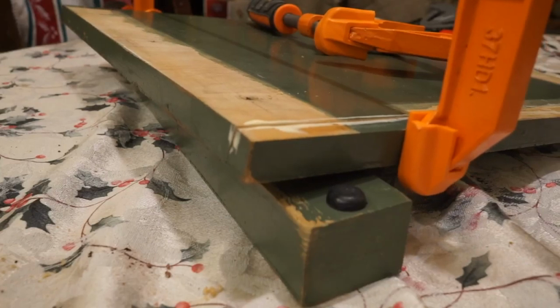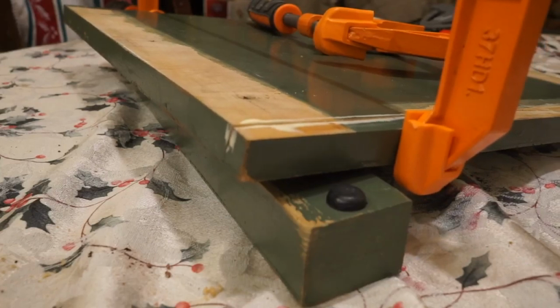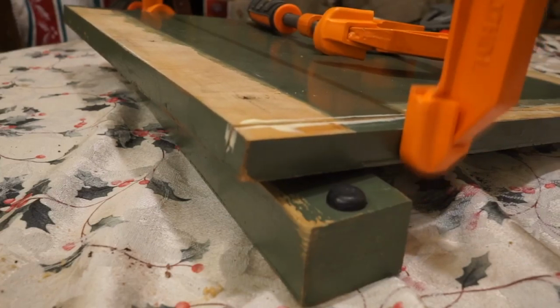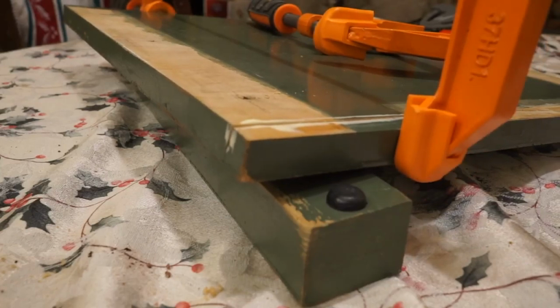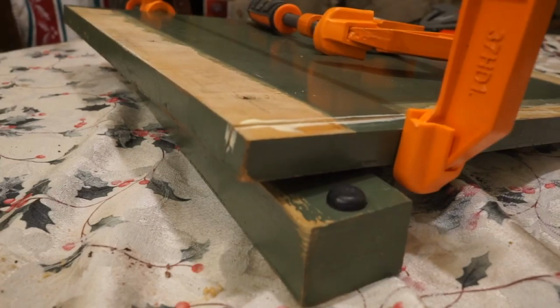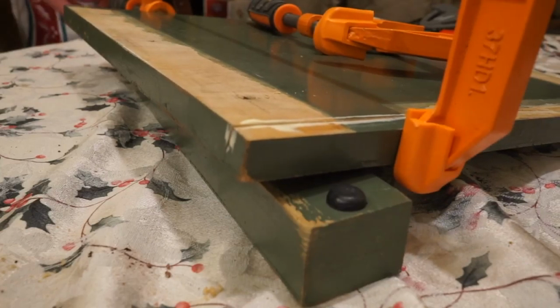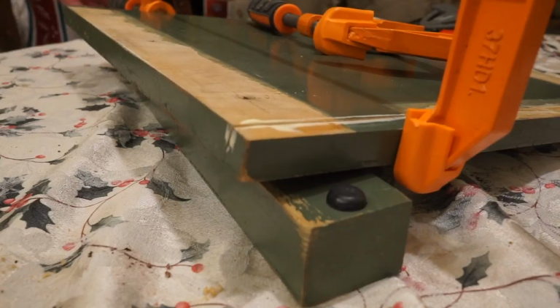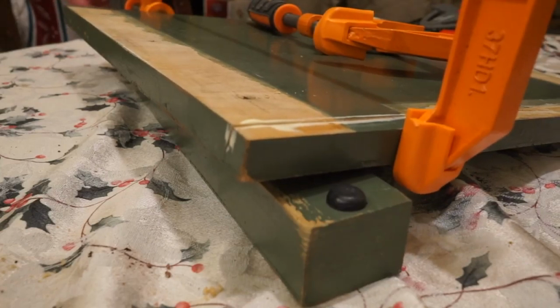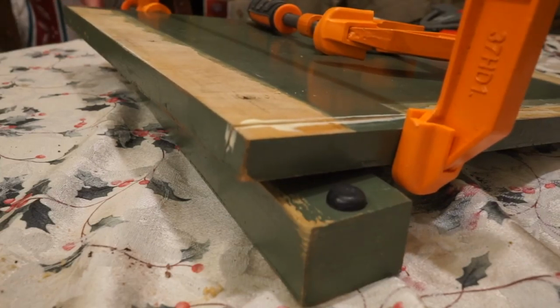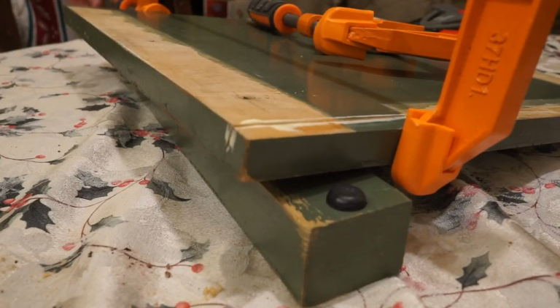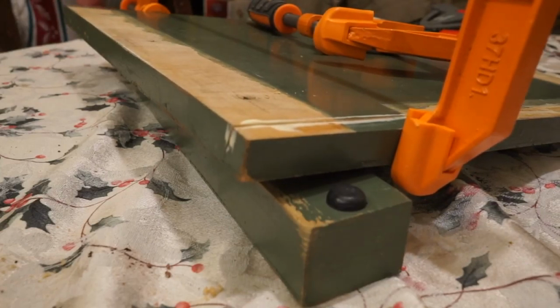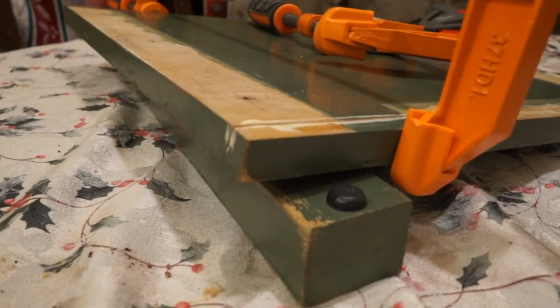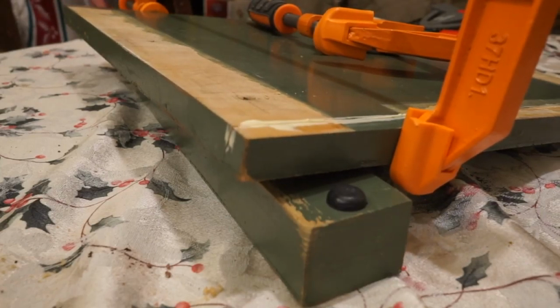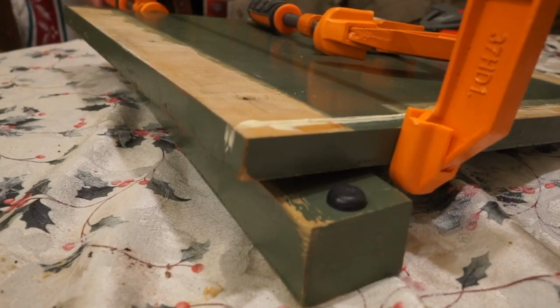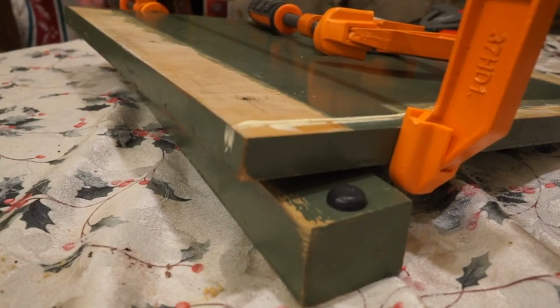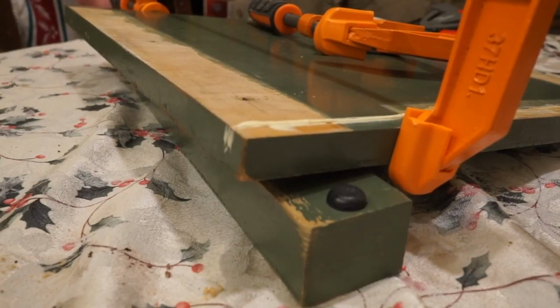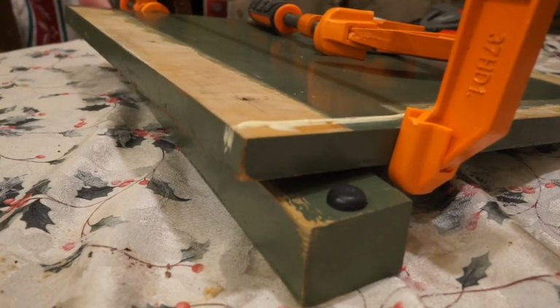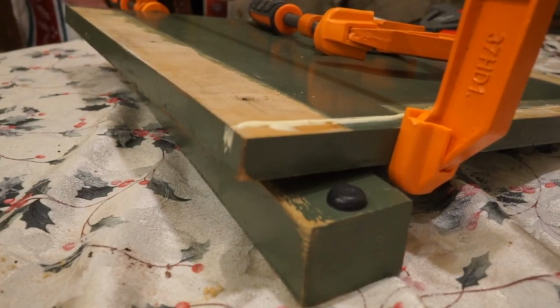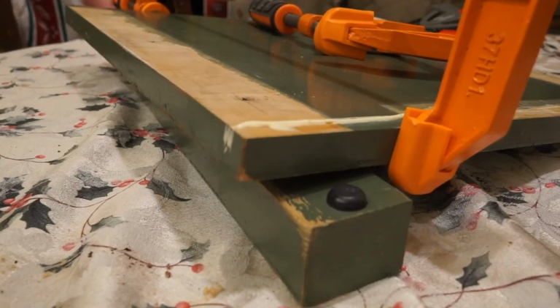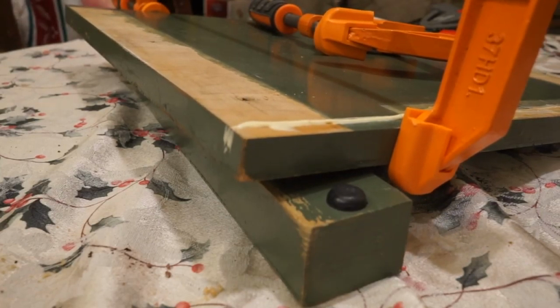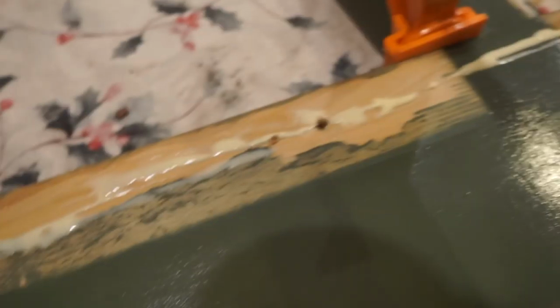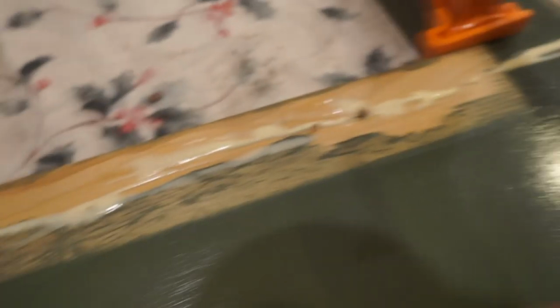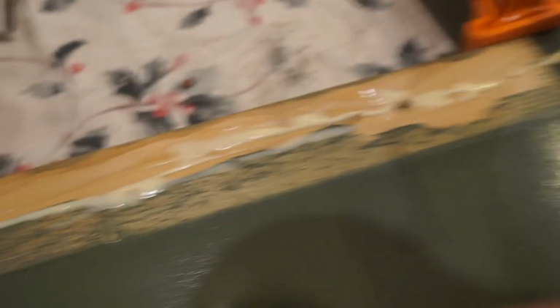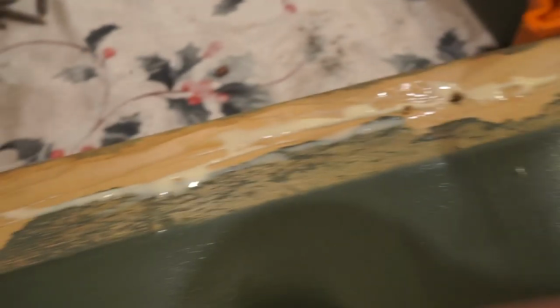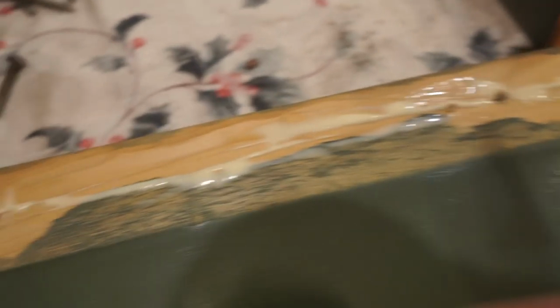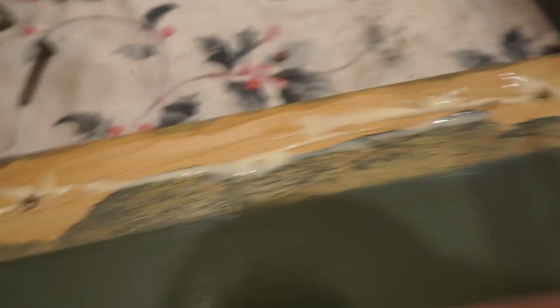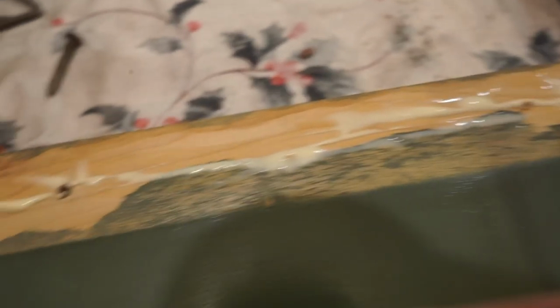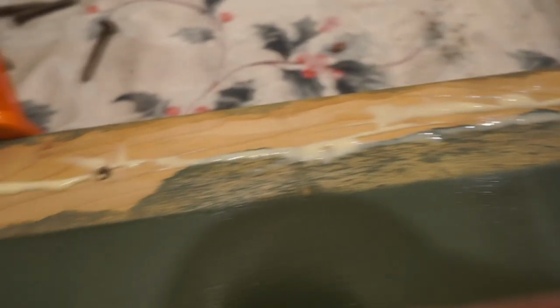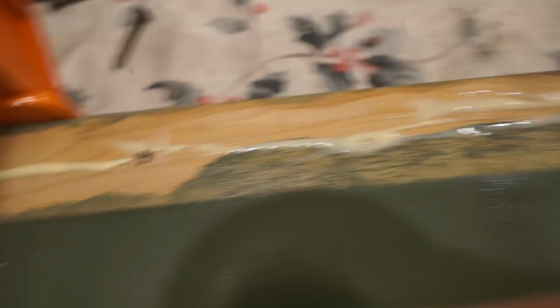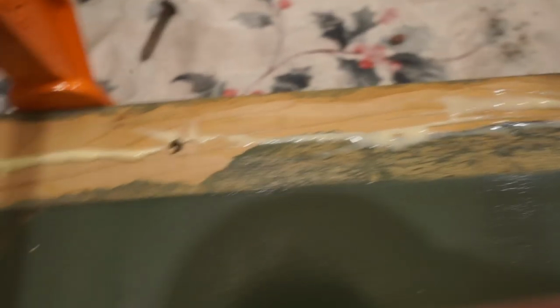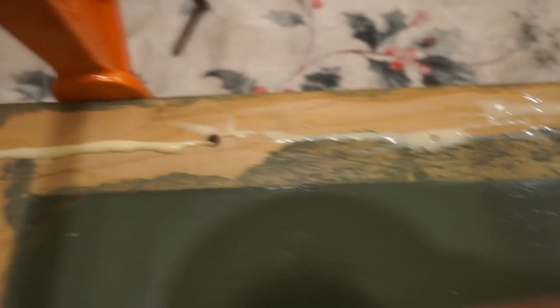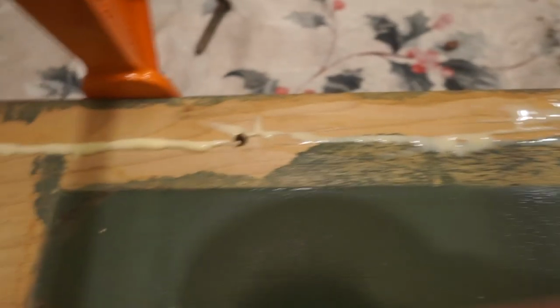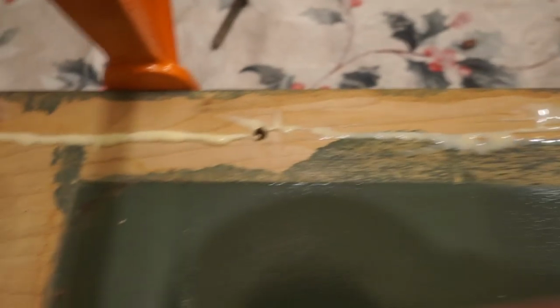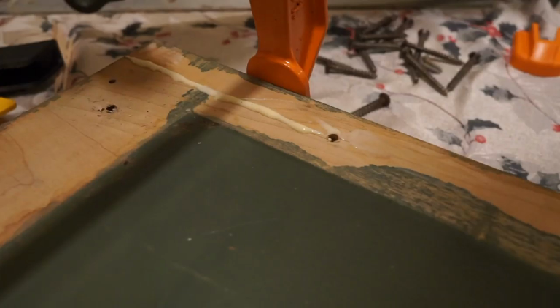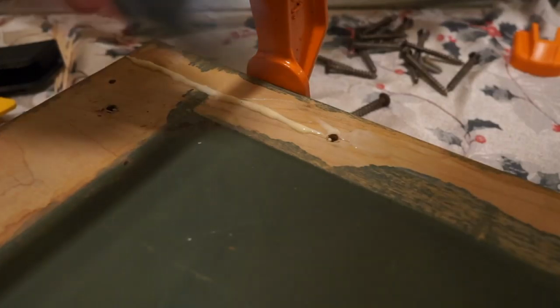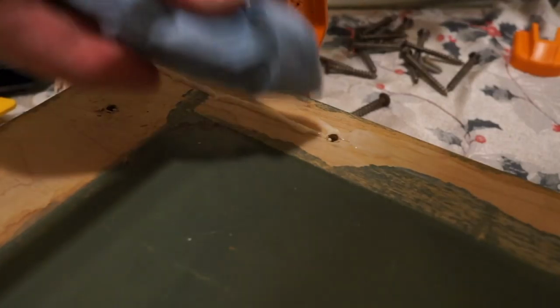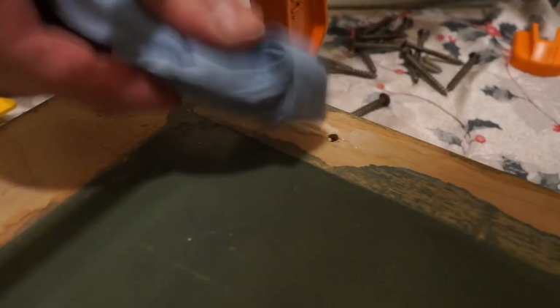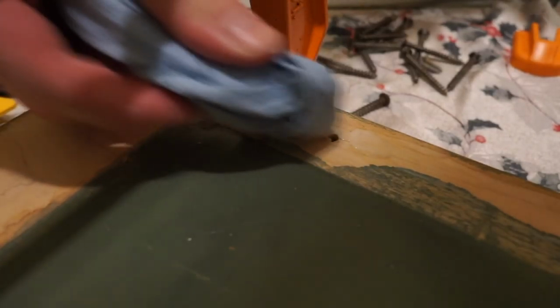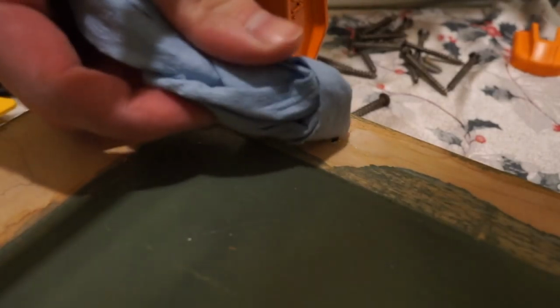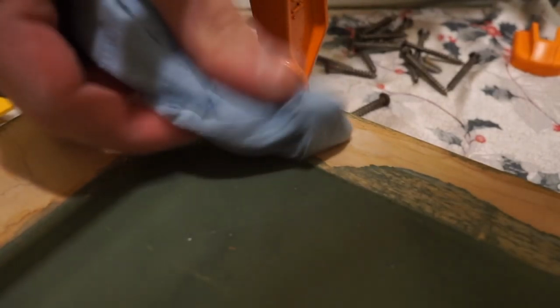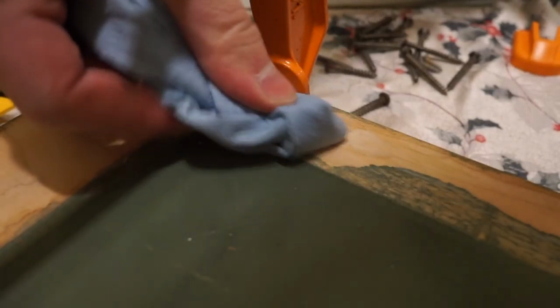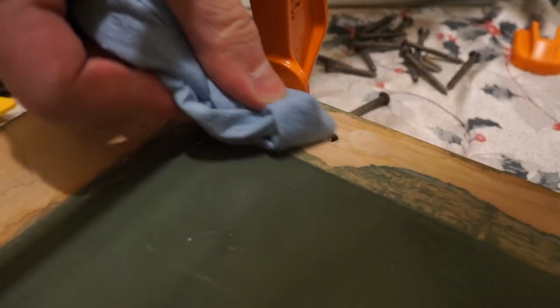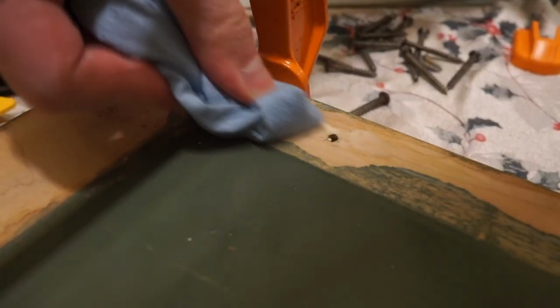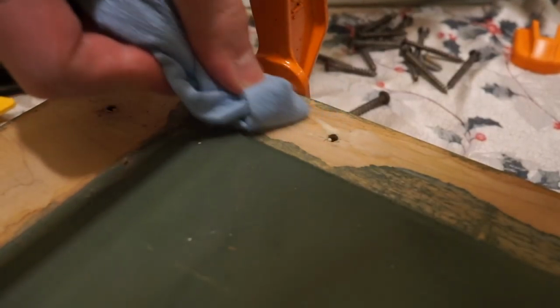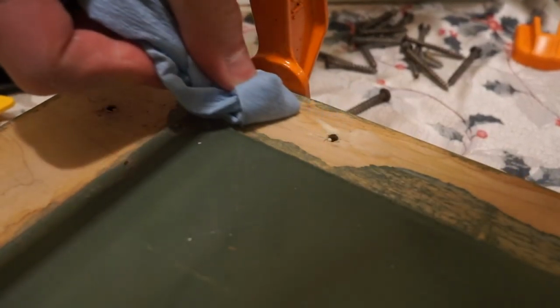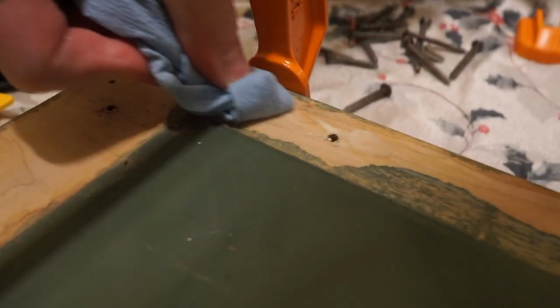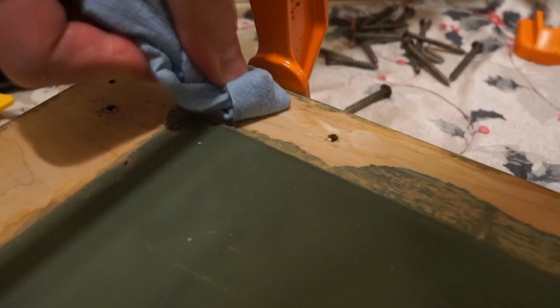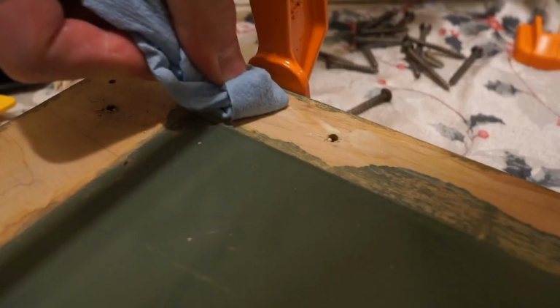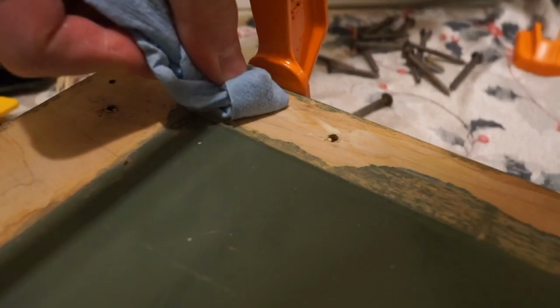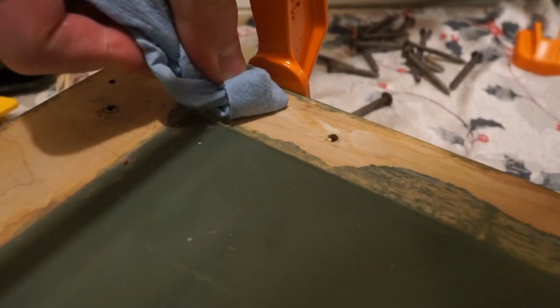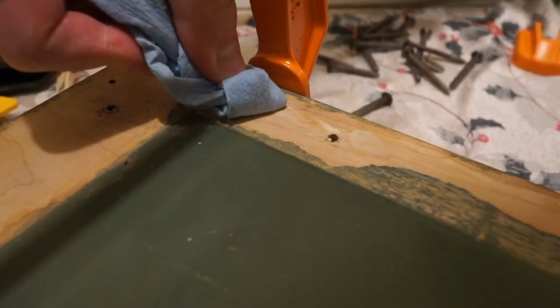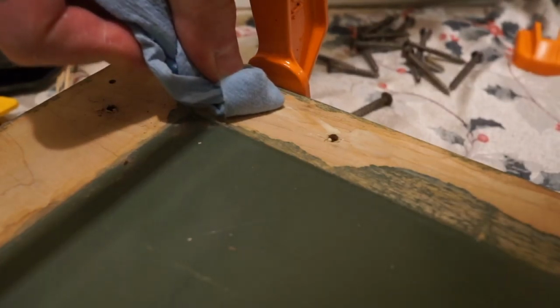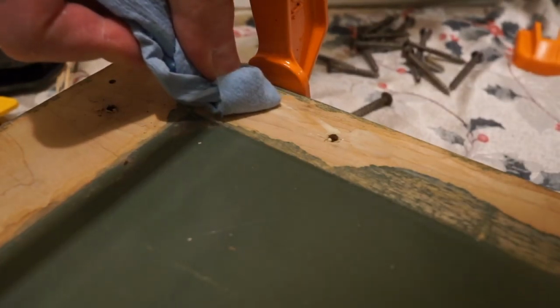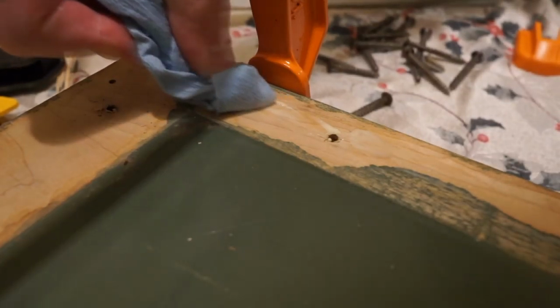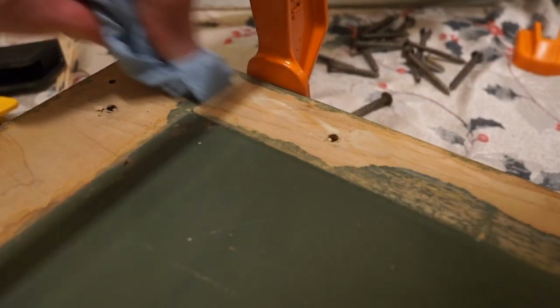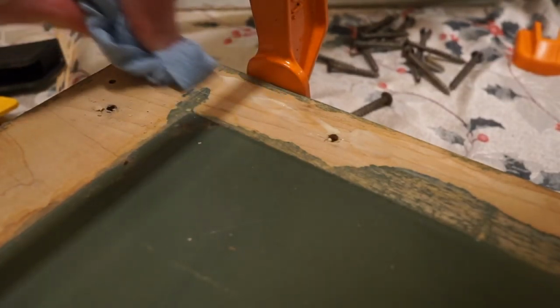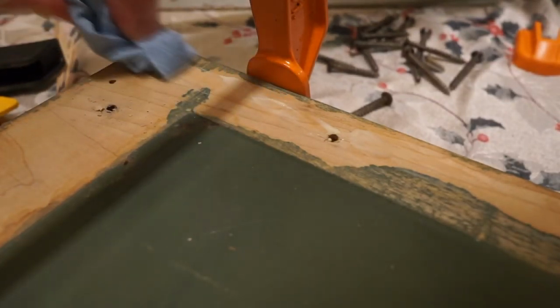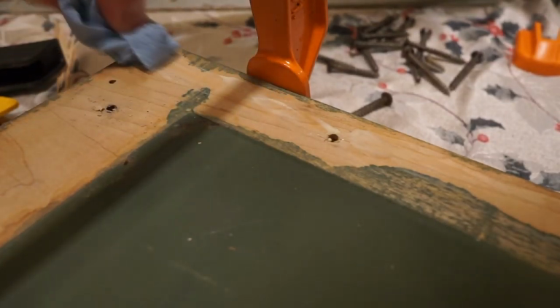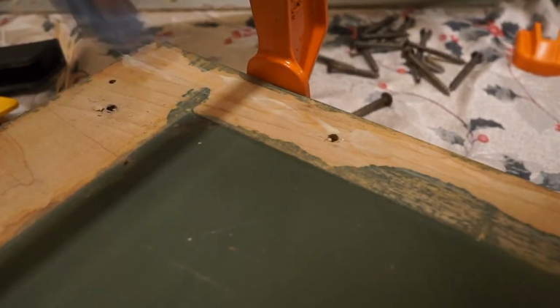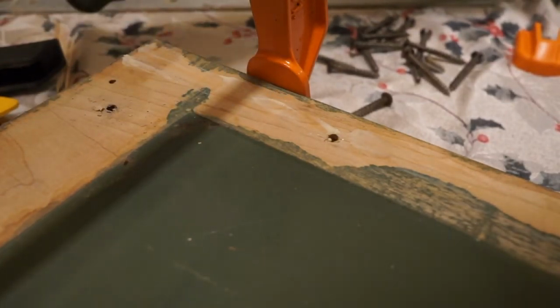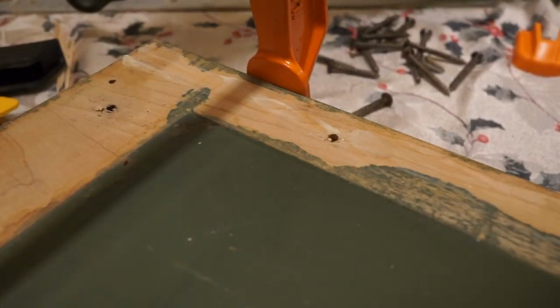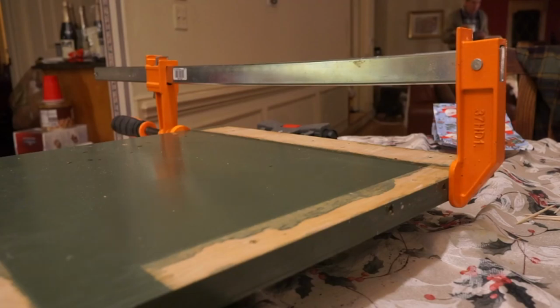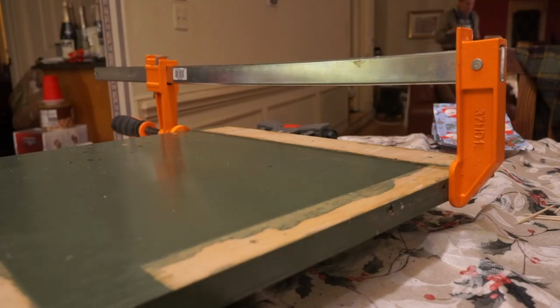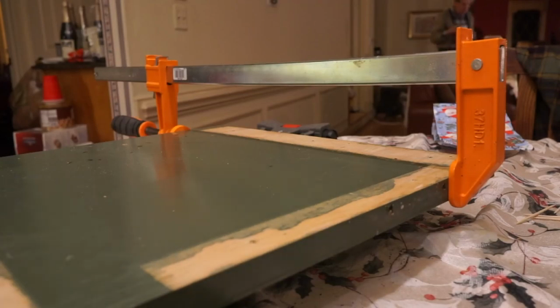One thing I really wanted to make sure was not to let any extra glue spill over — that would just make it a lot harder to take apart in the future.